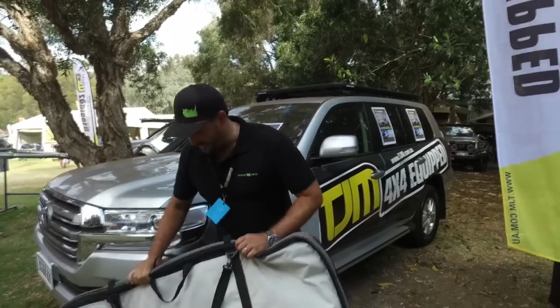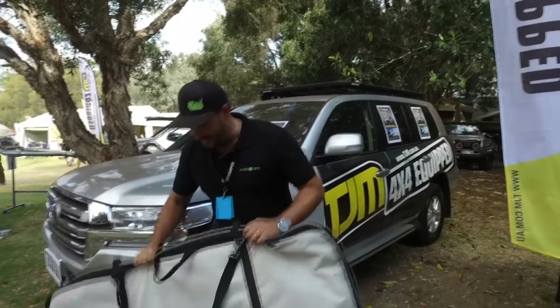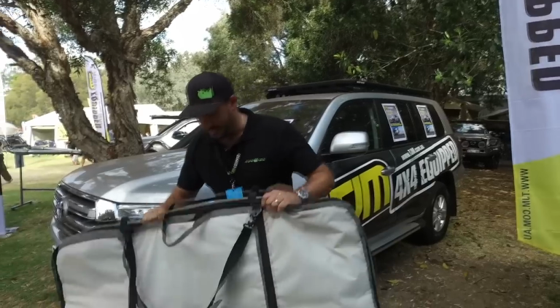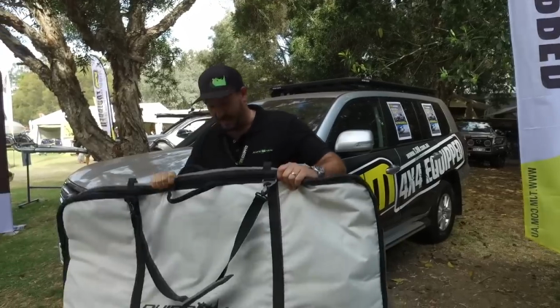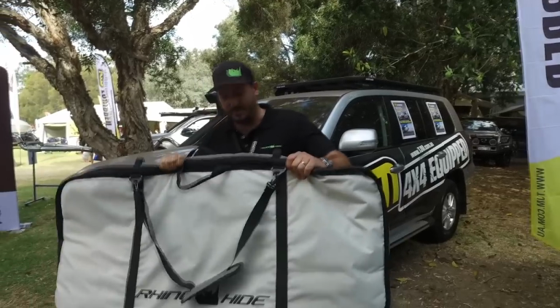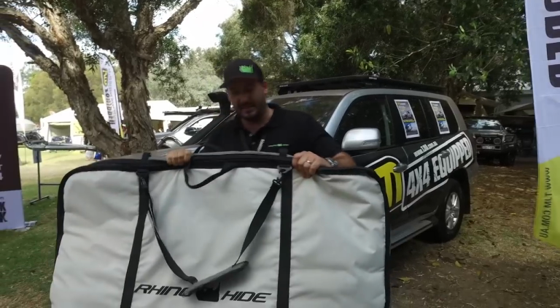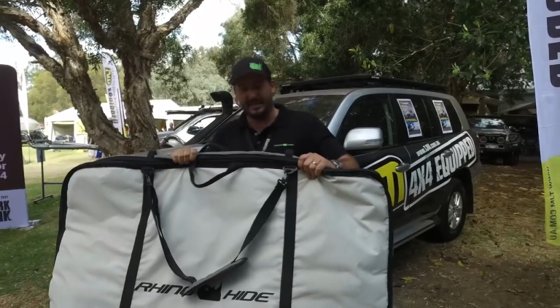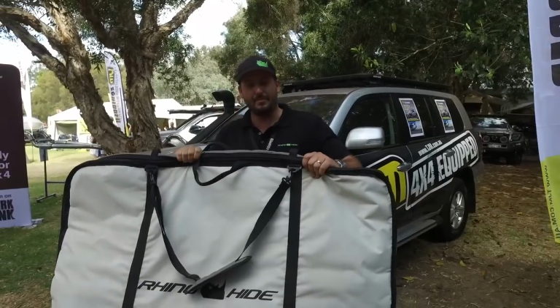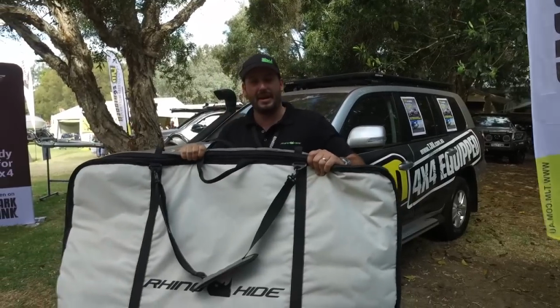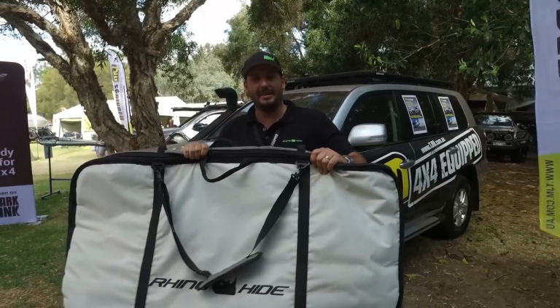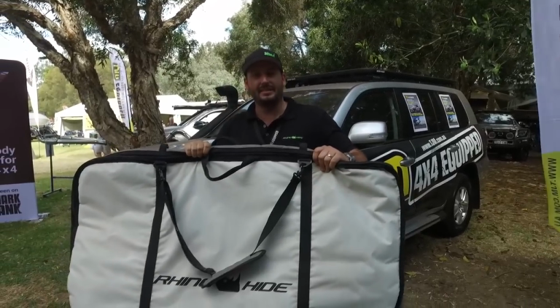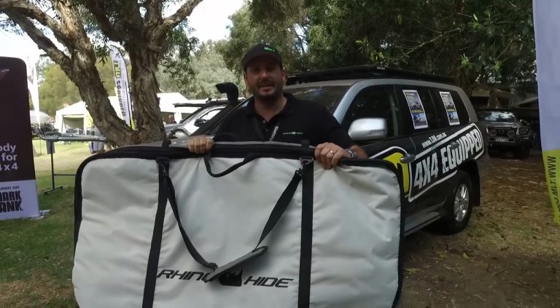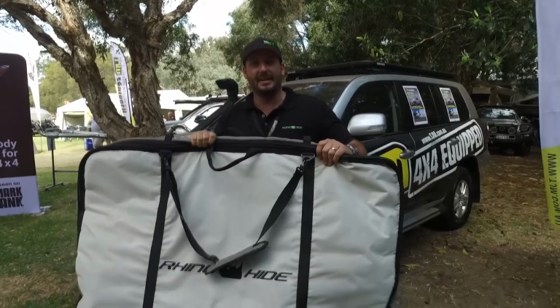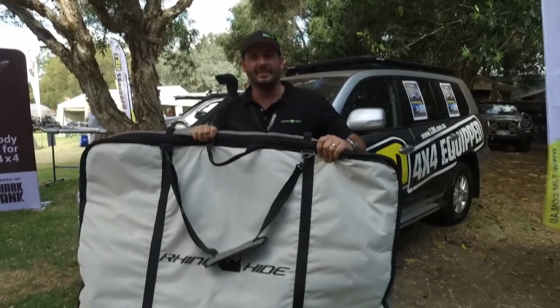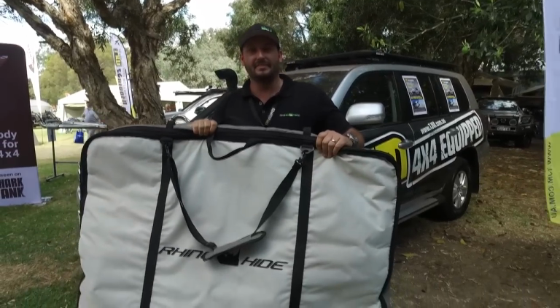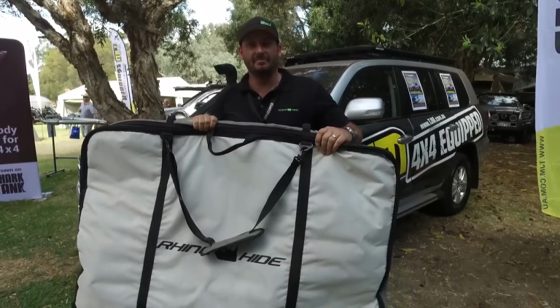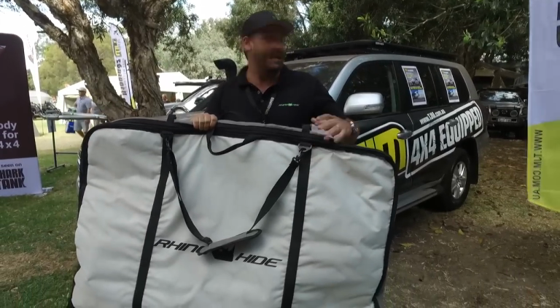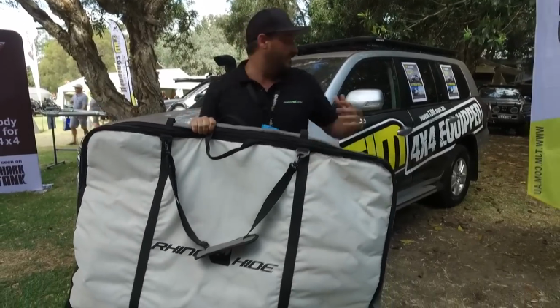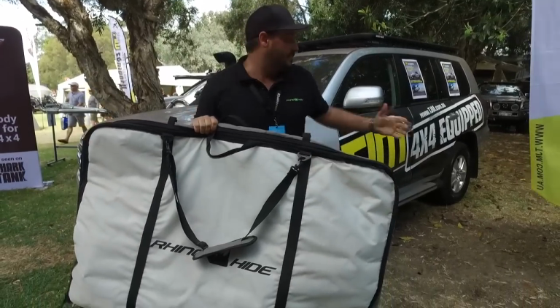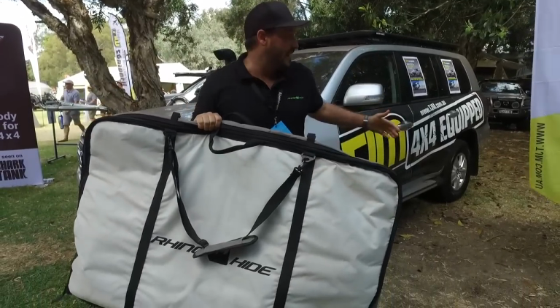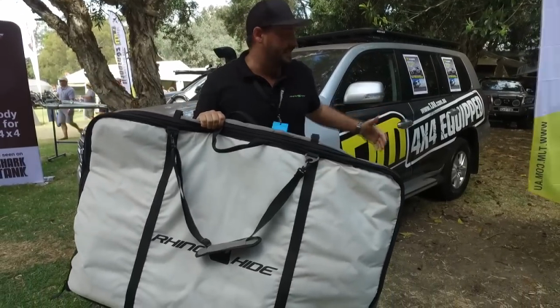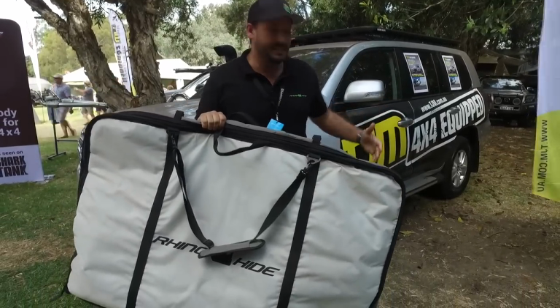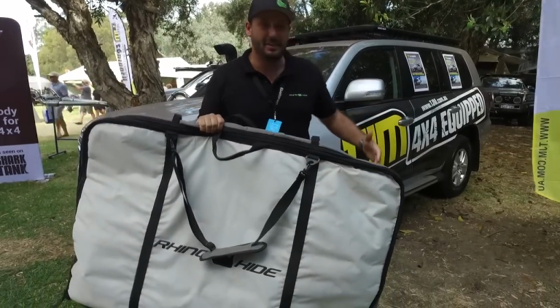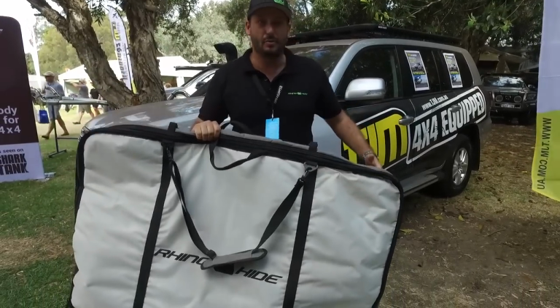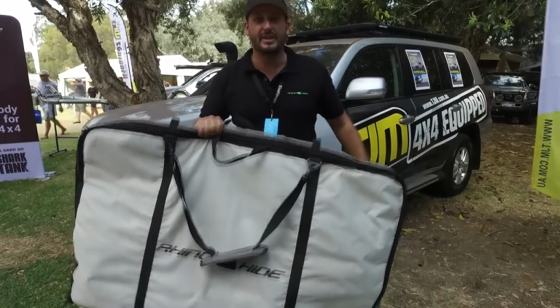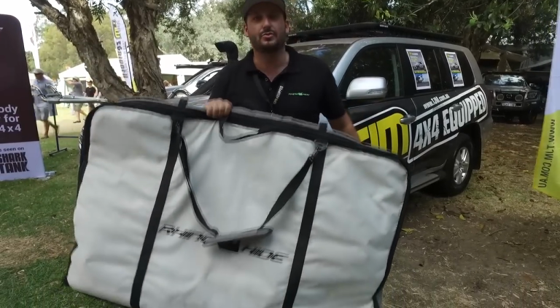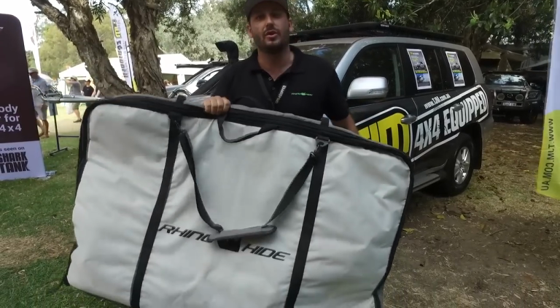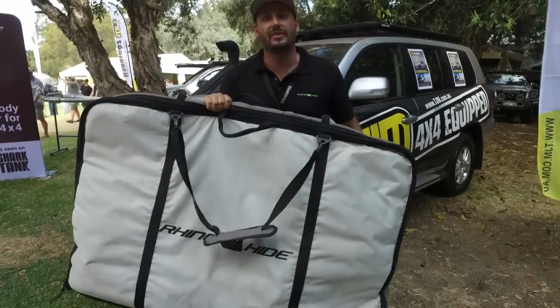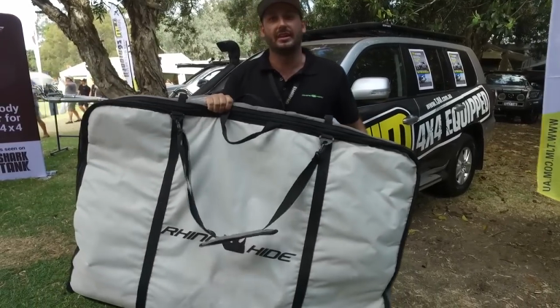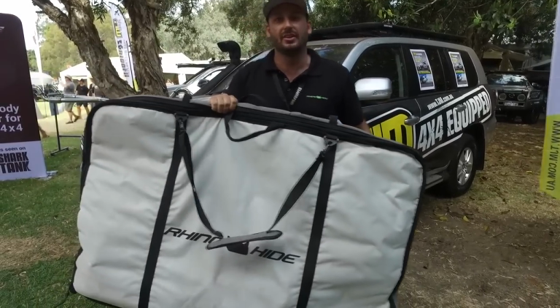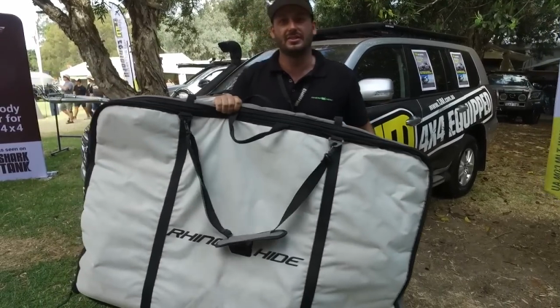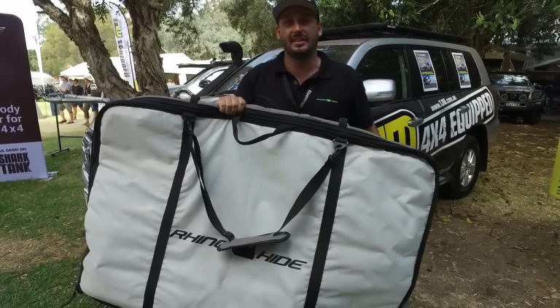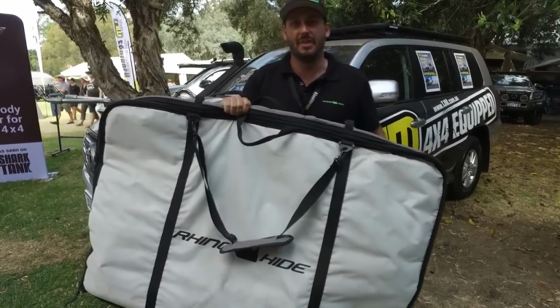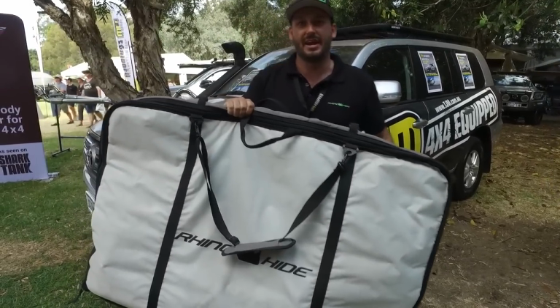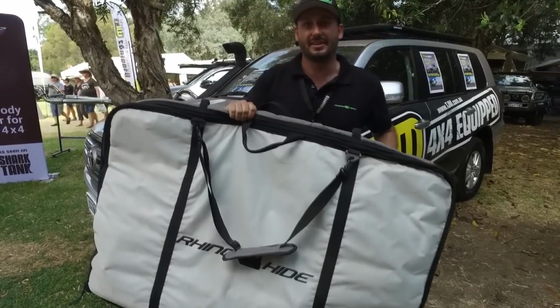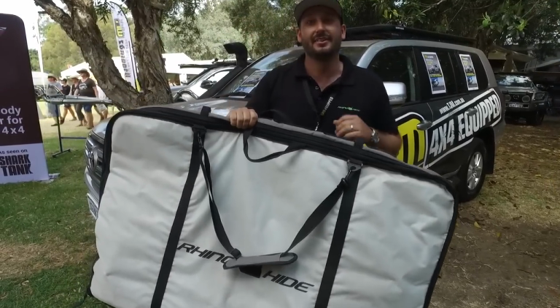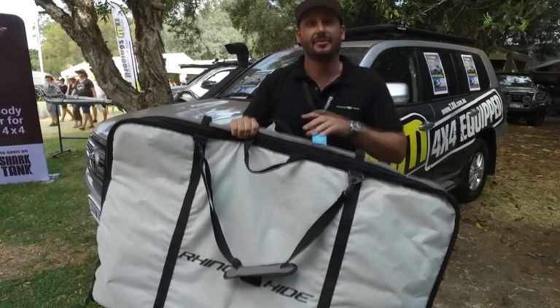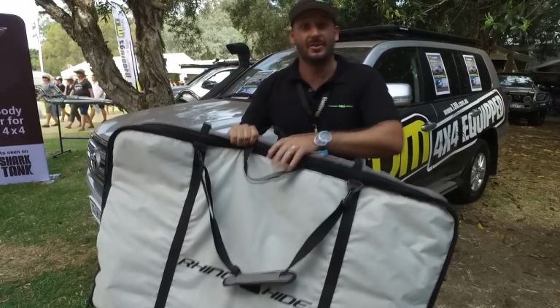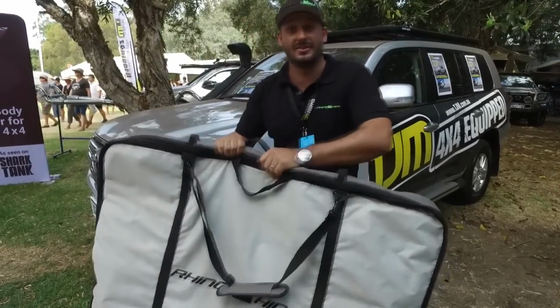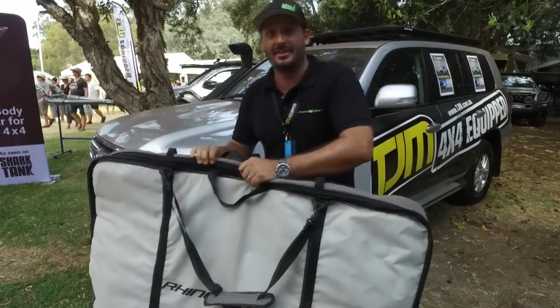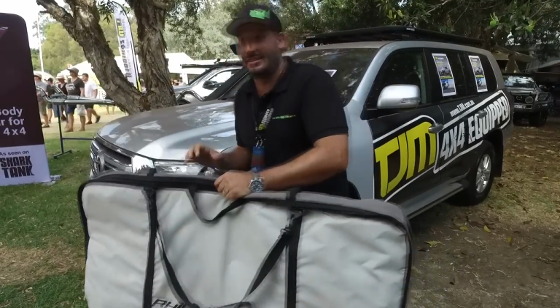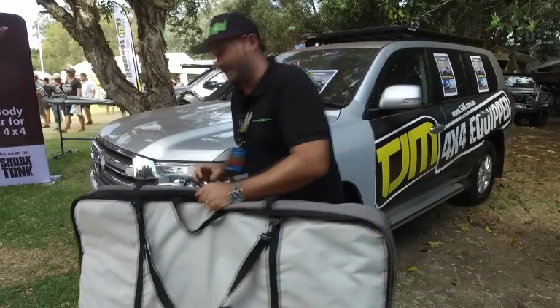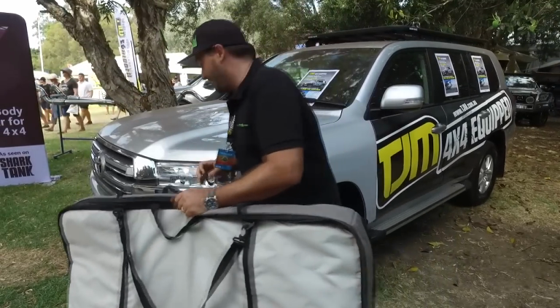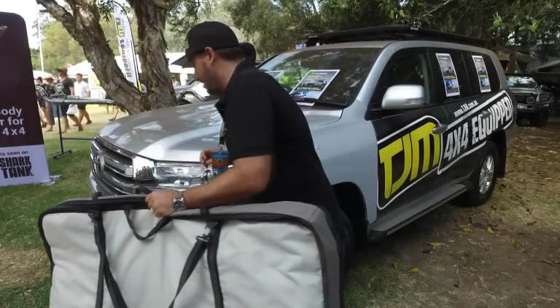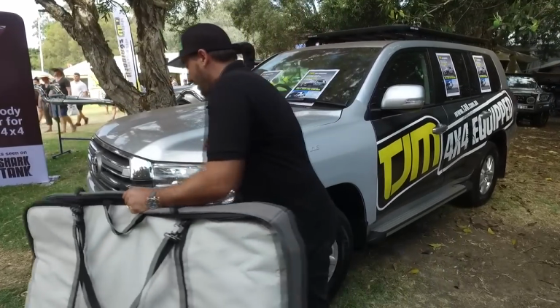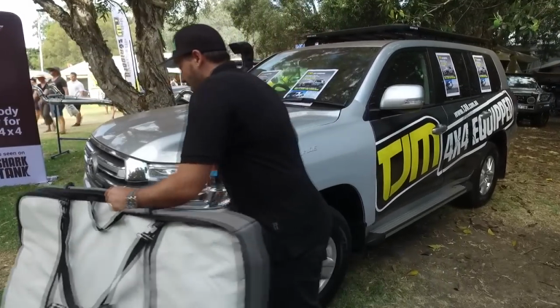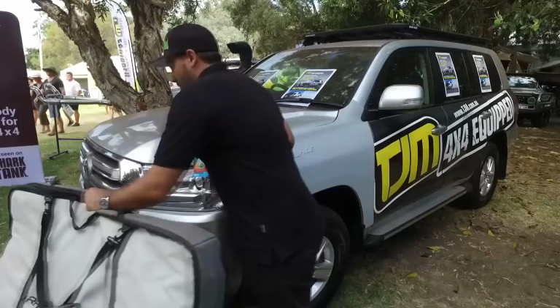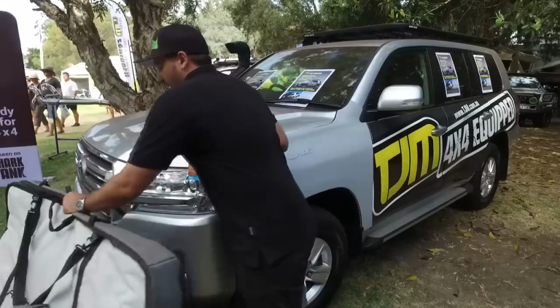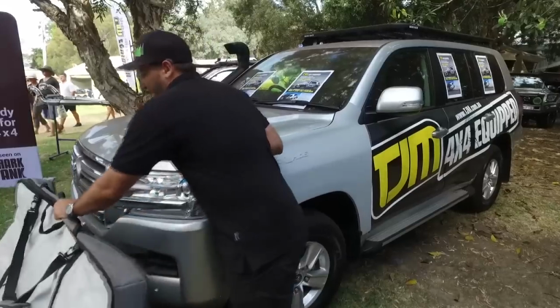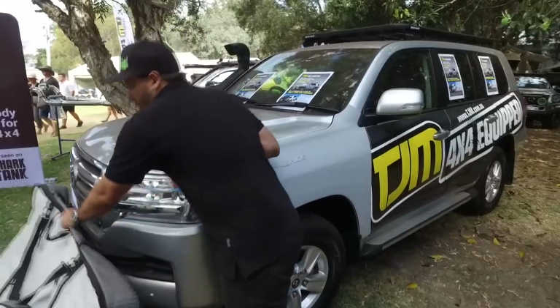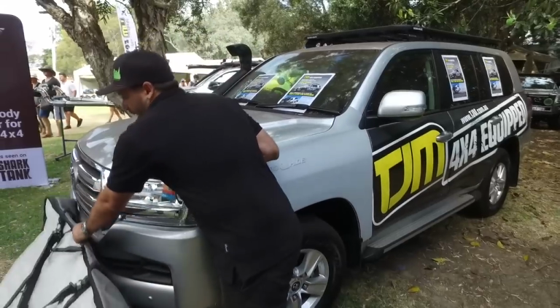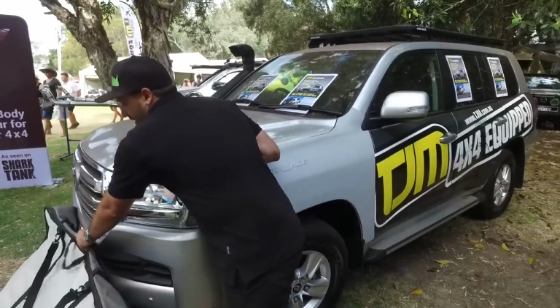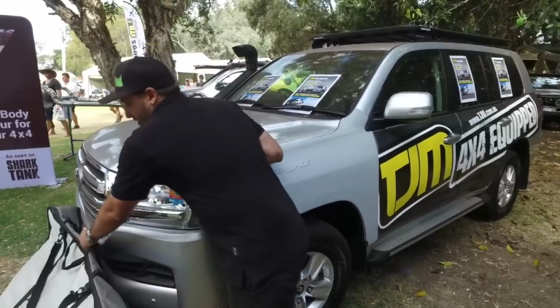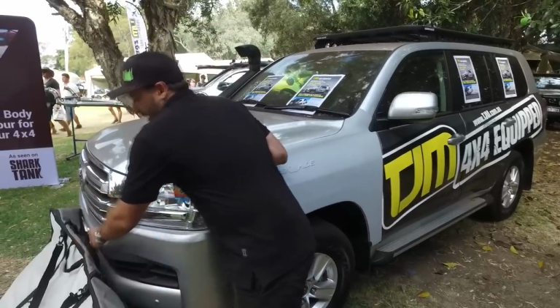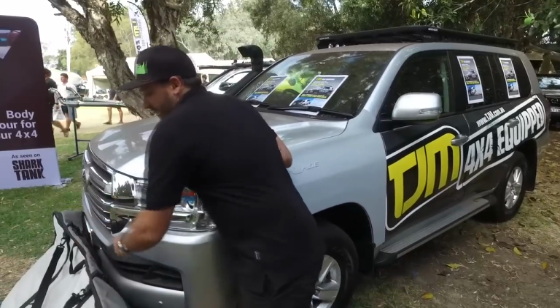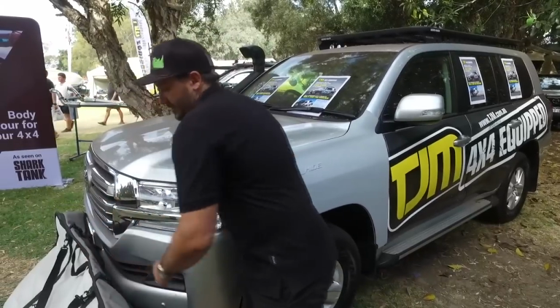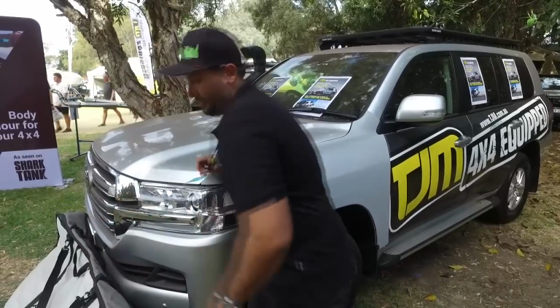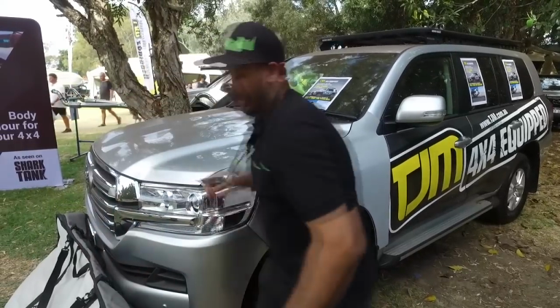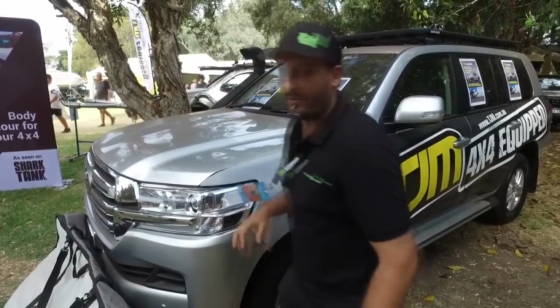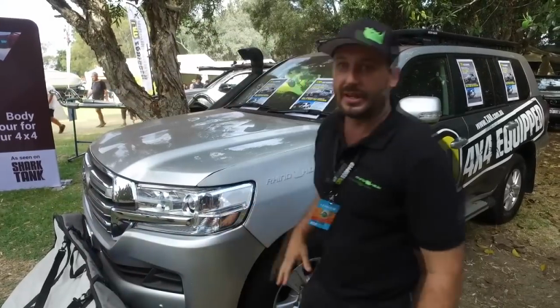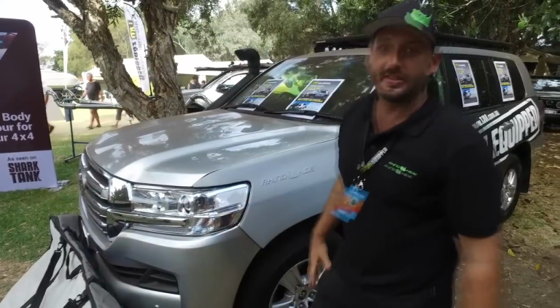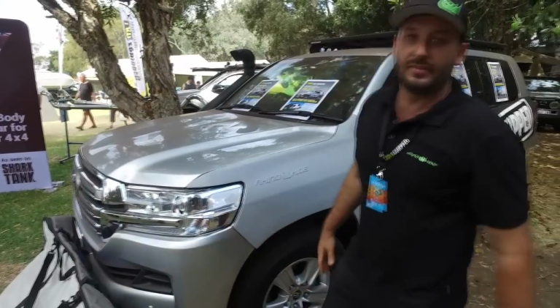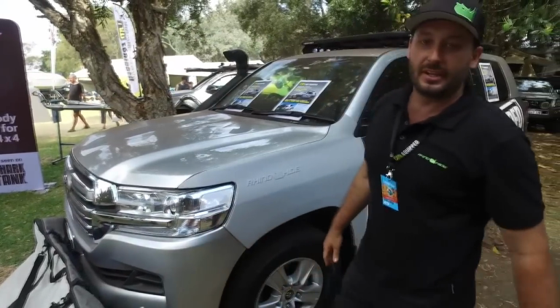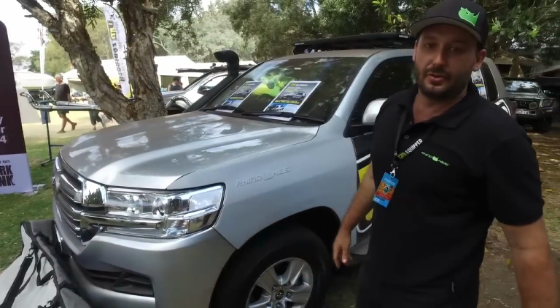This comes in the kit bag and everything packs in here. It weighs 12 kilos in the bag — pretty lightweight, not adding a lot of weight to the vehicle.